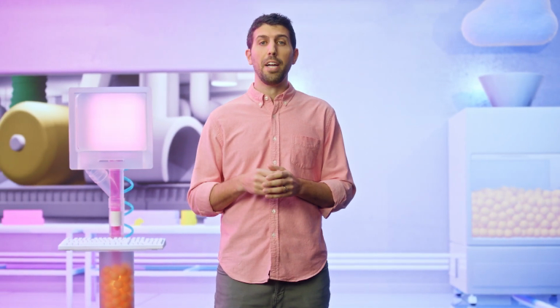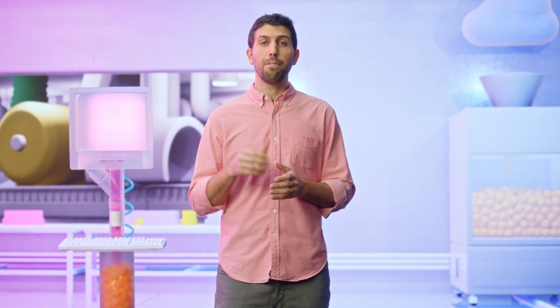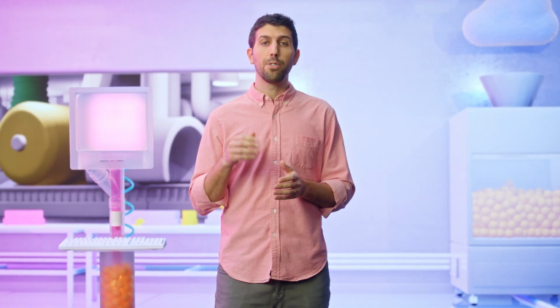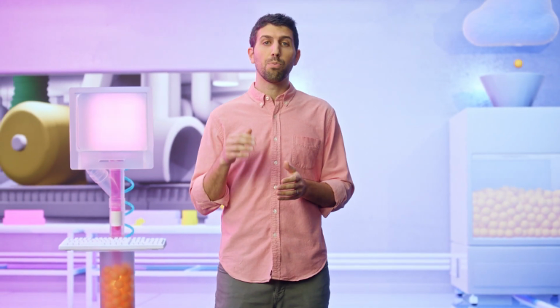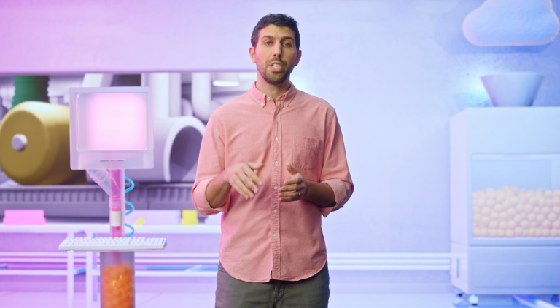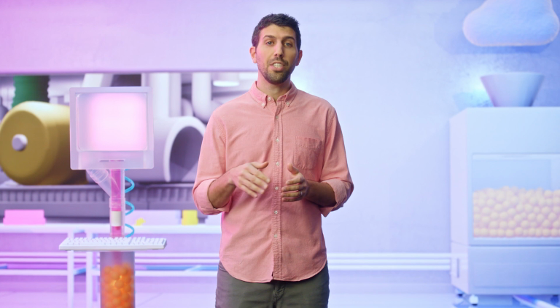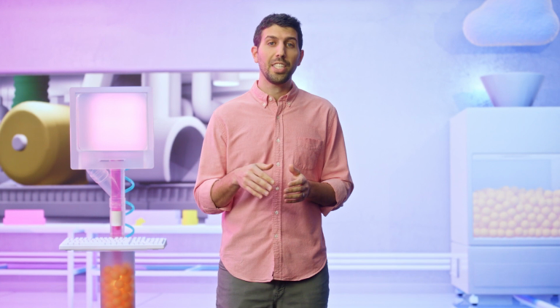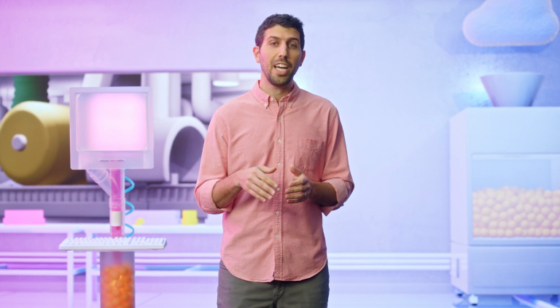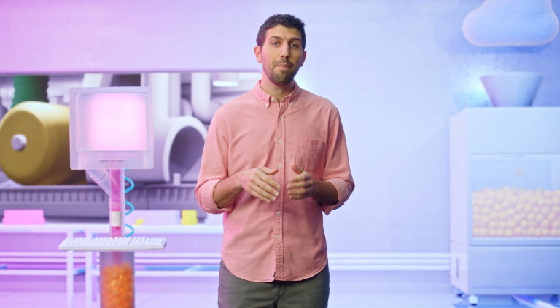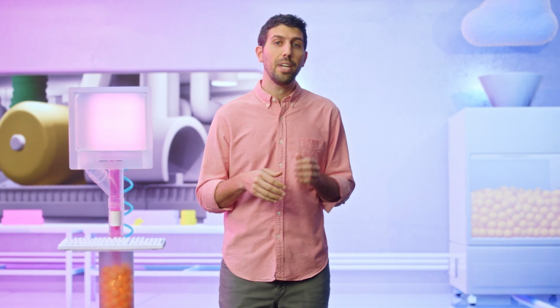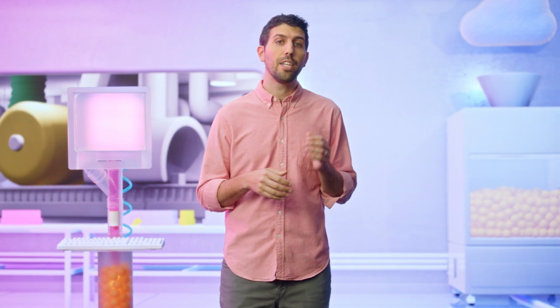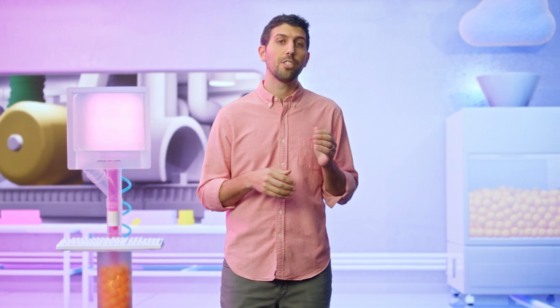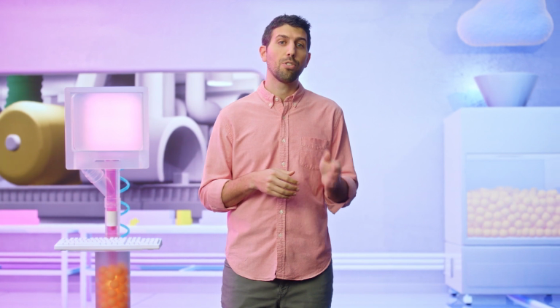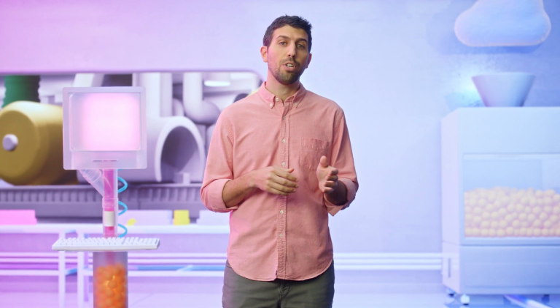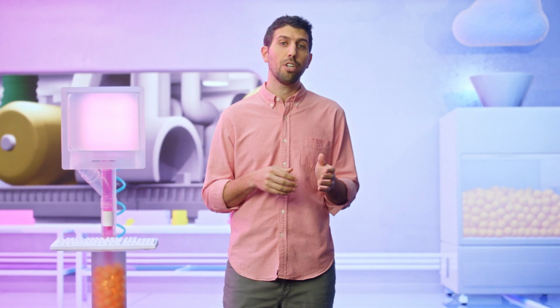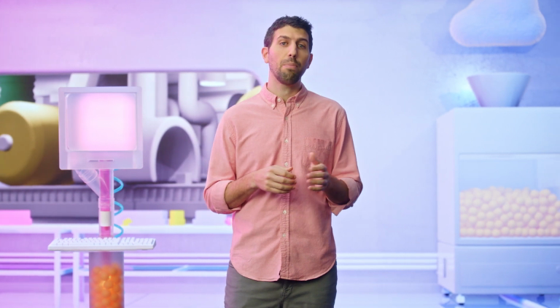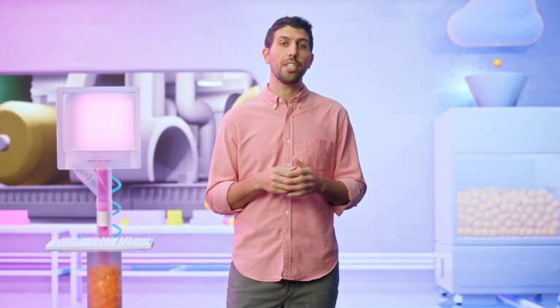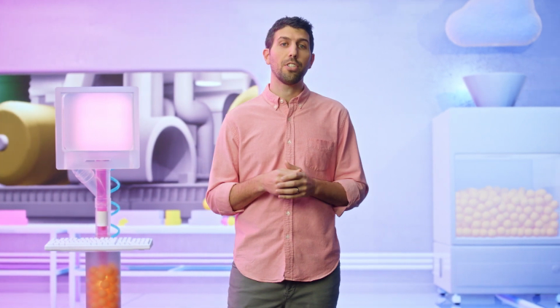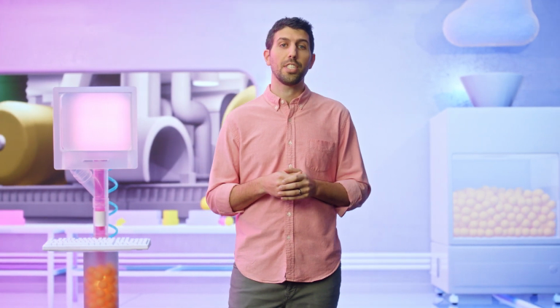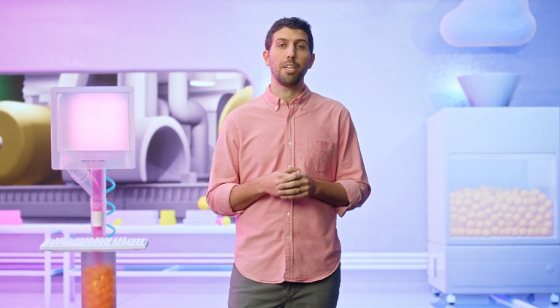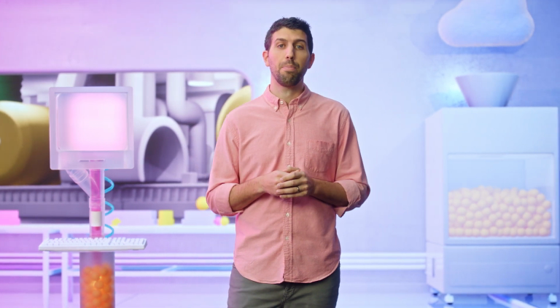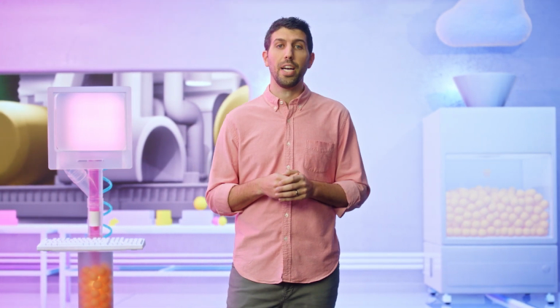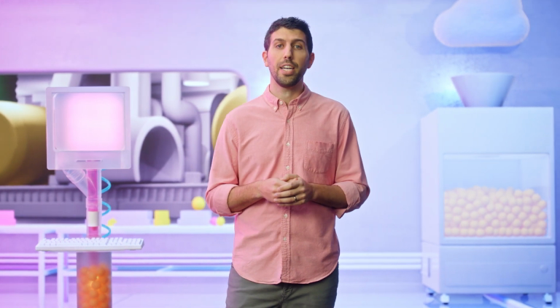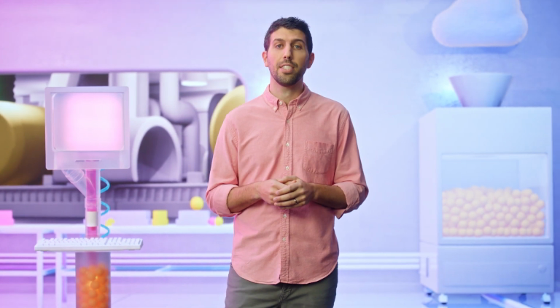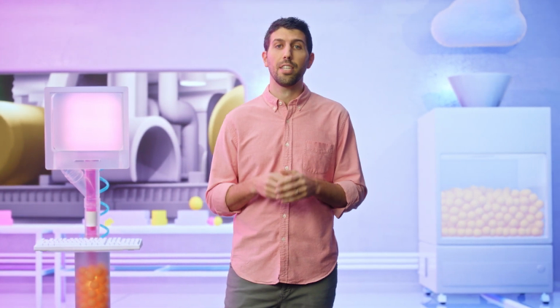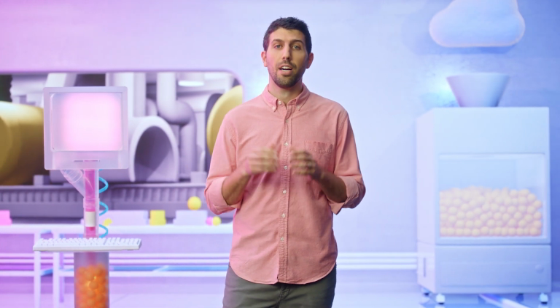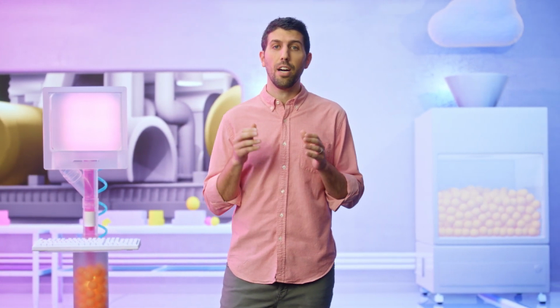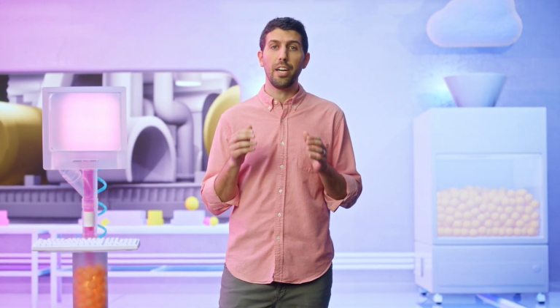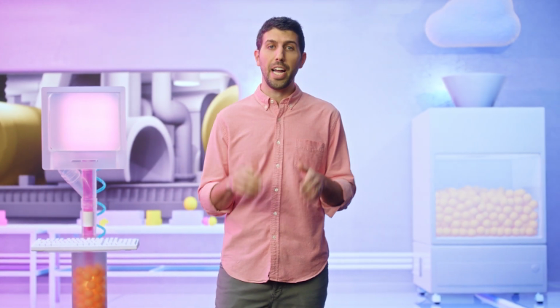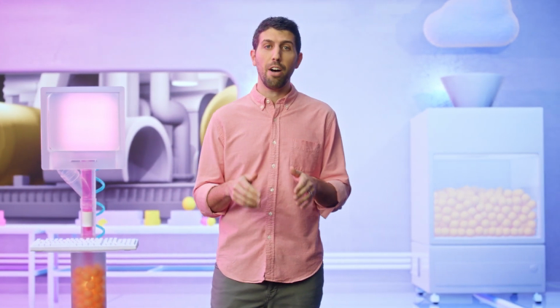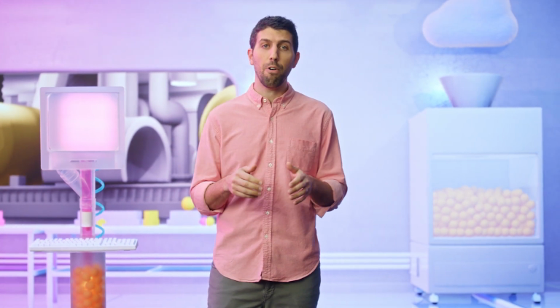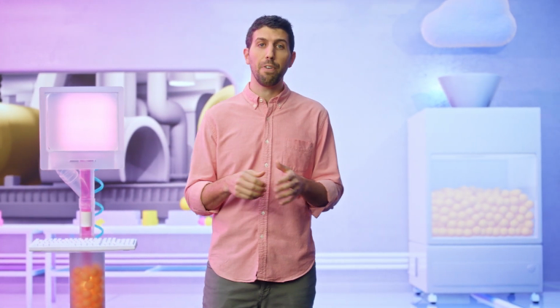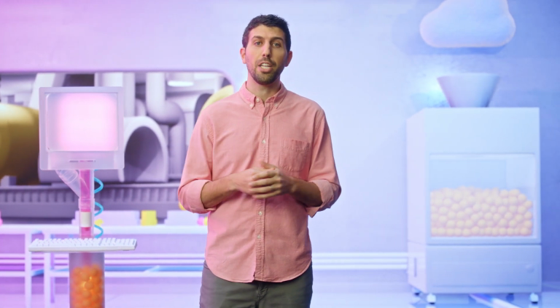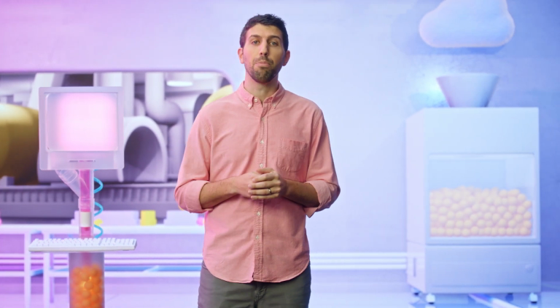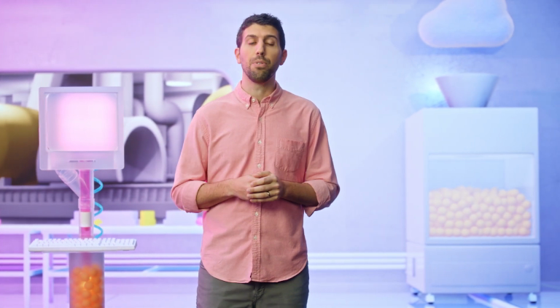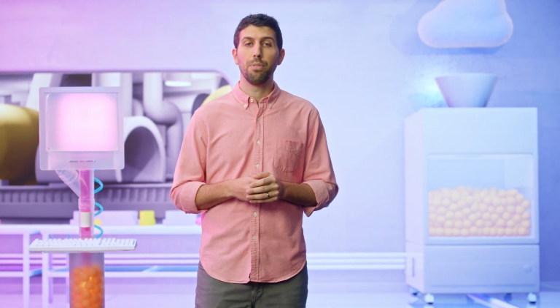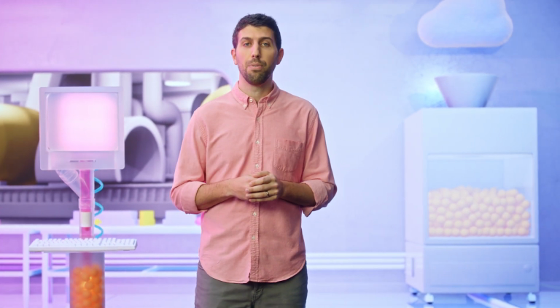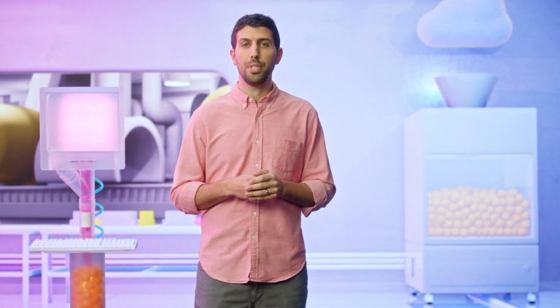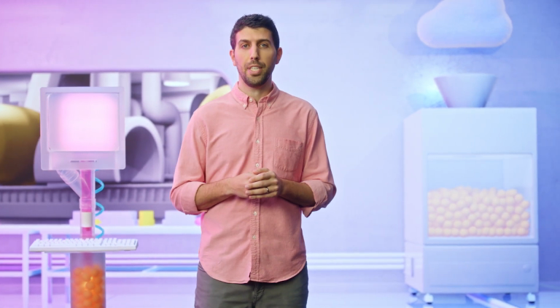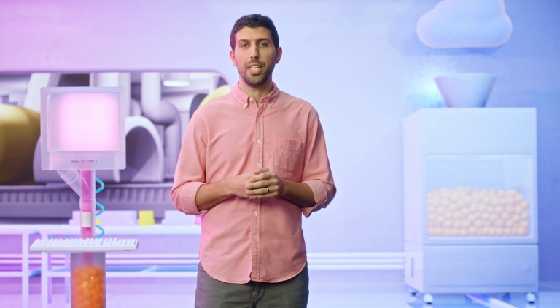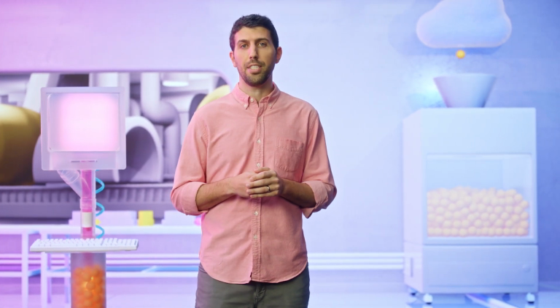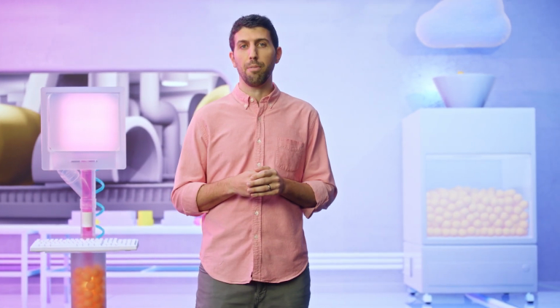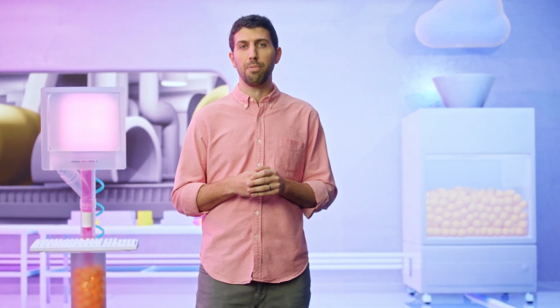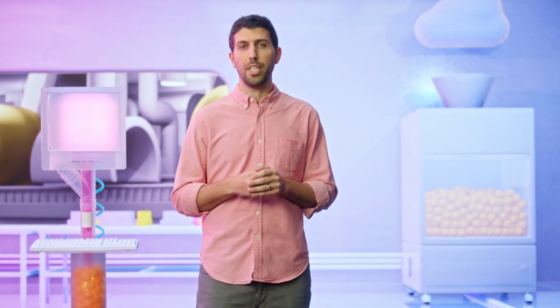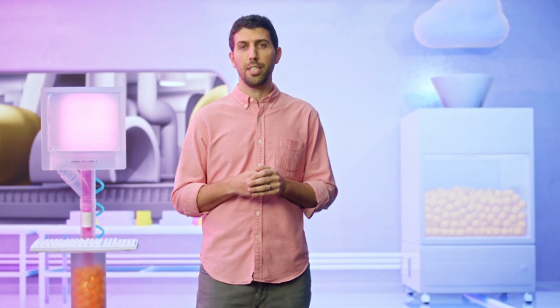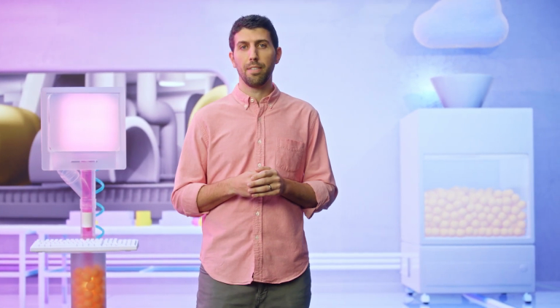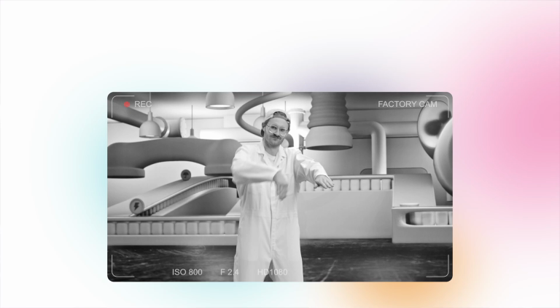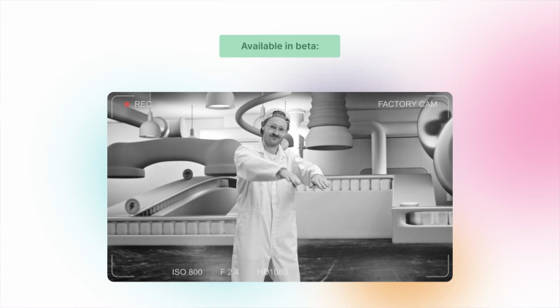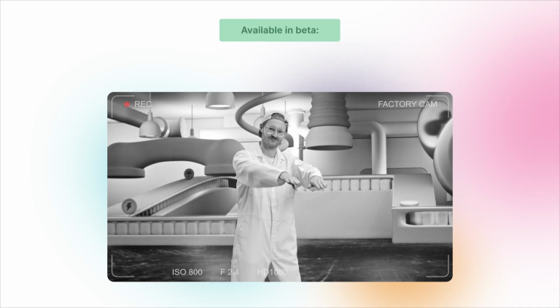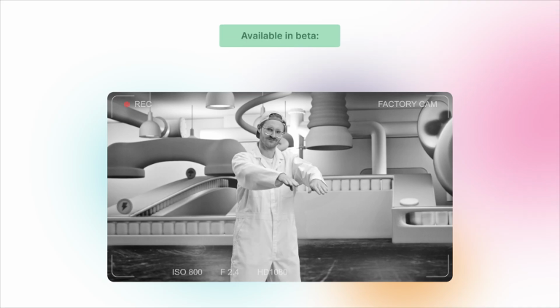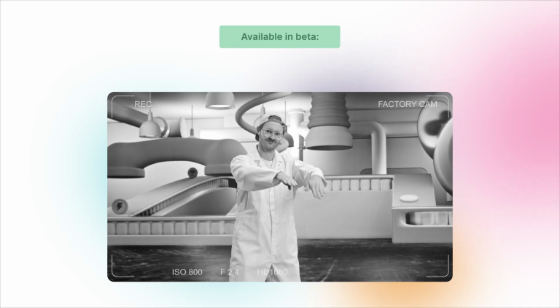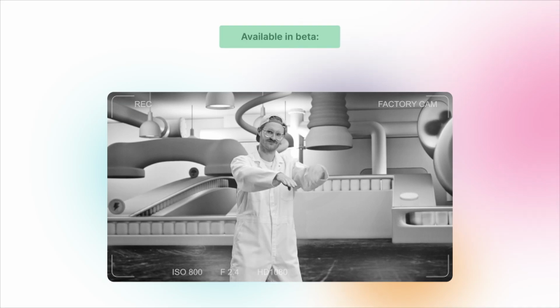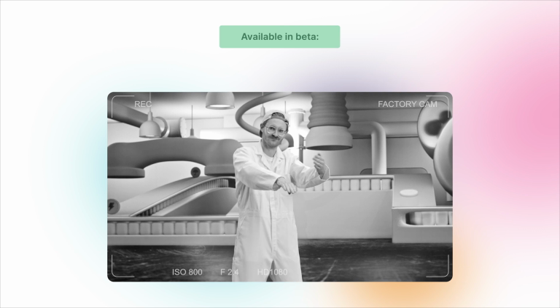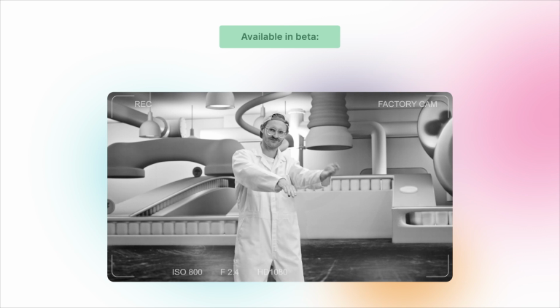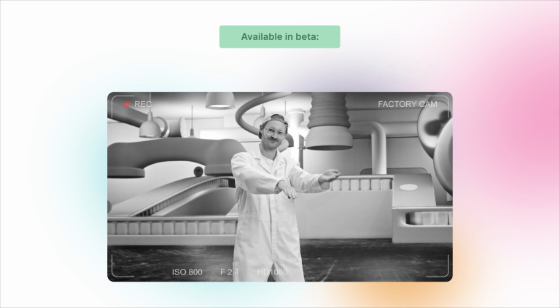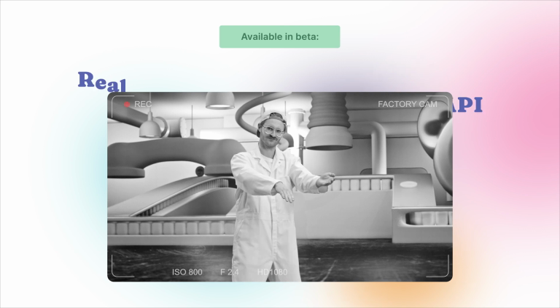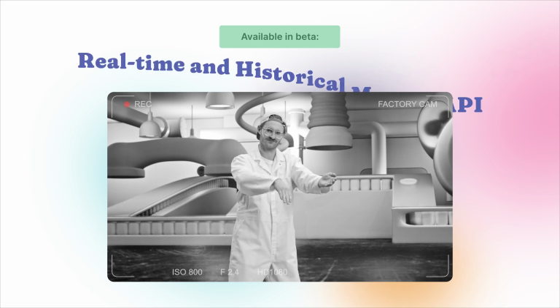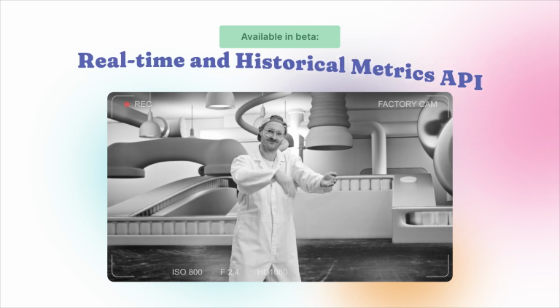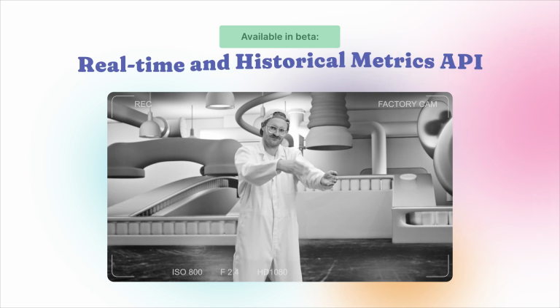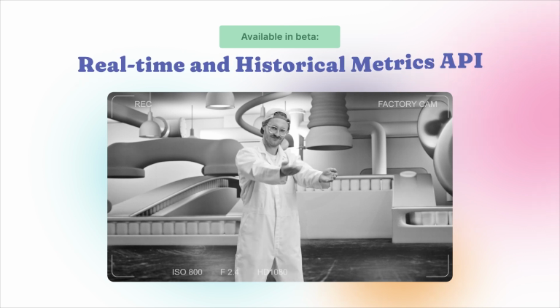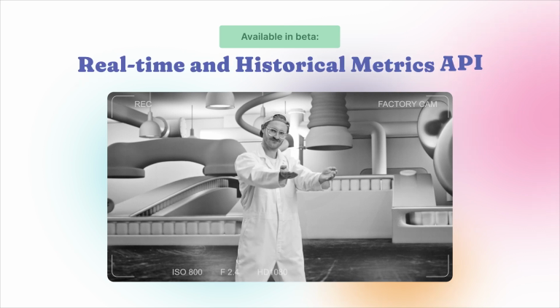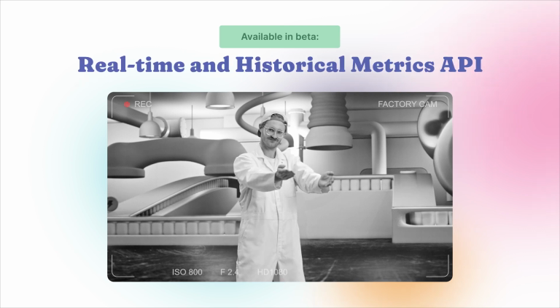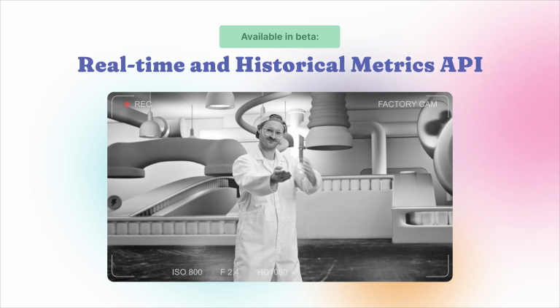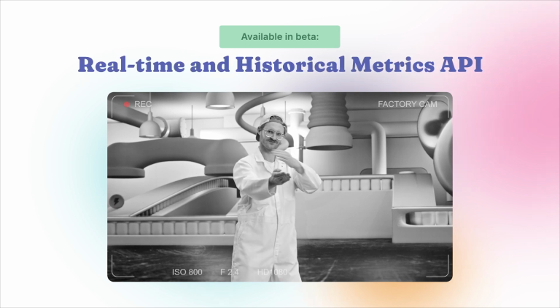Mindful's real-time and historical metrics APIs are now available with today's update.